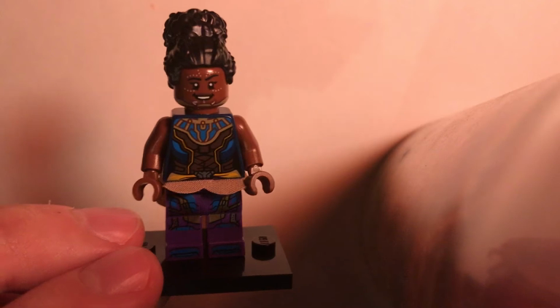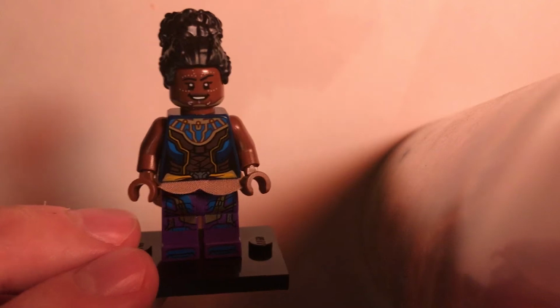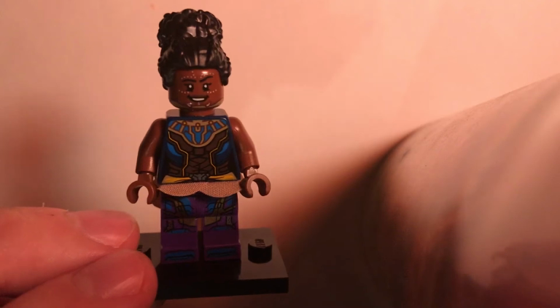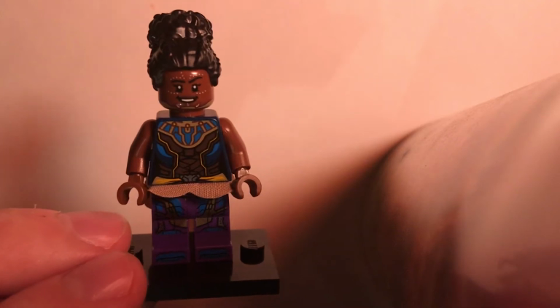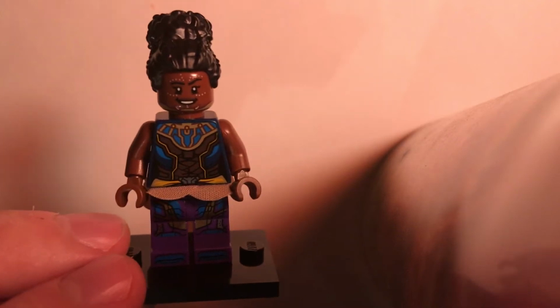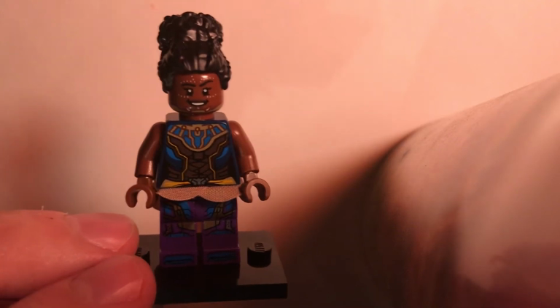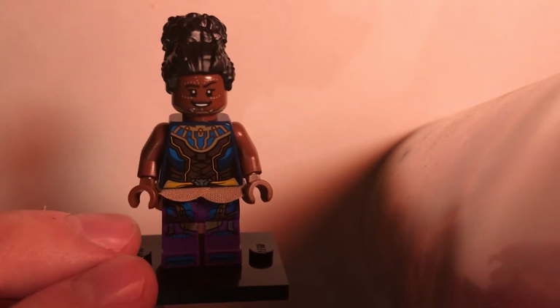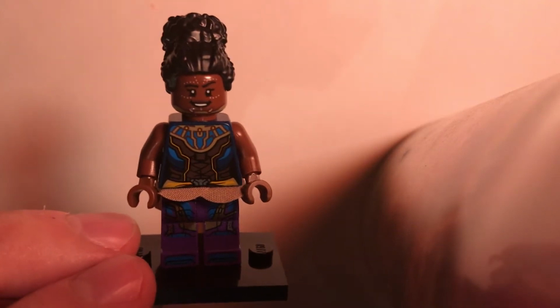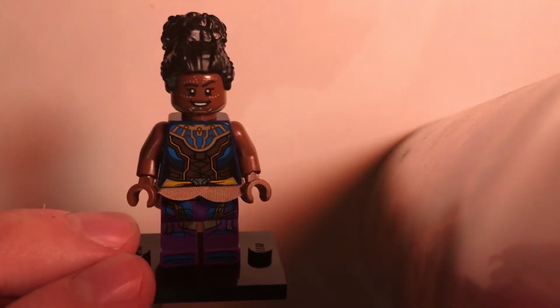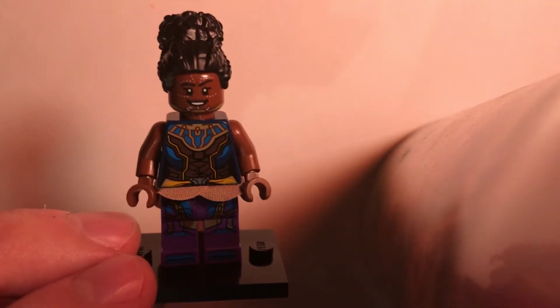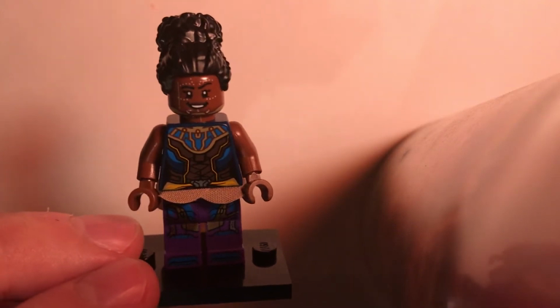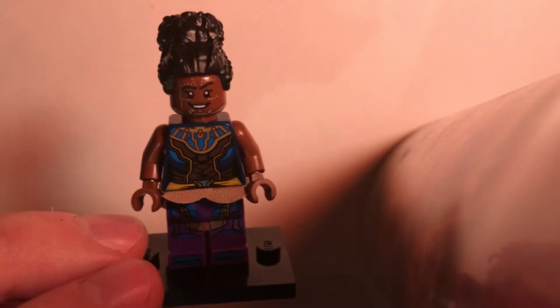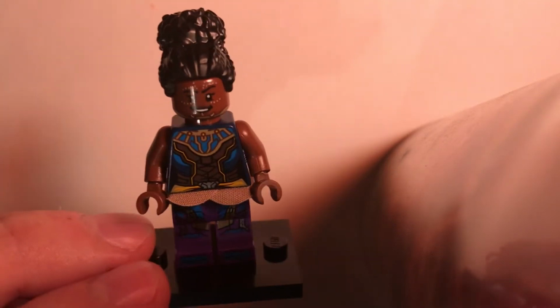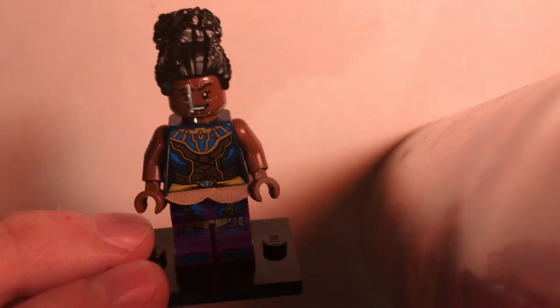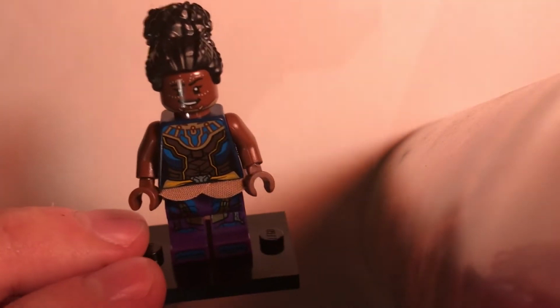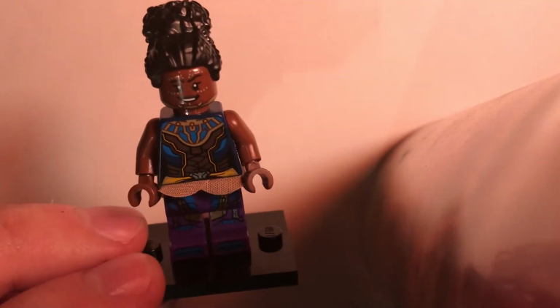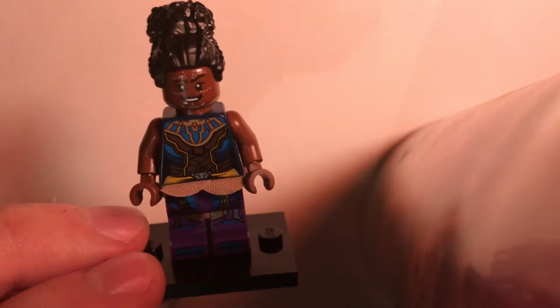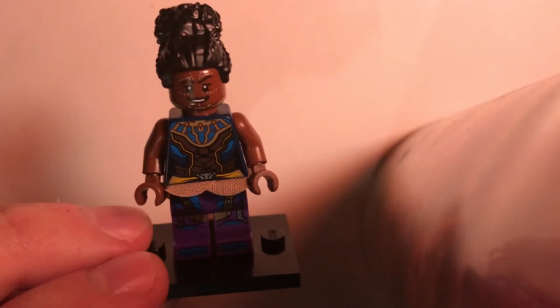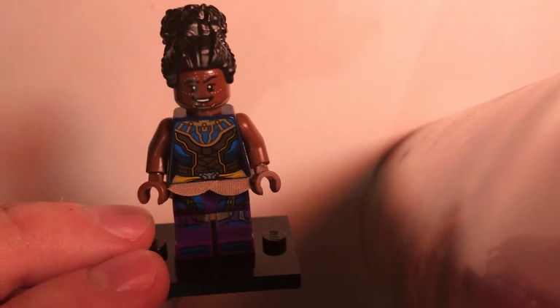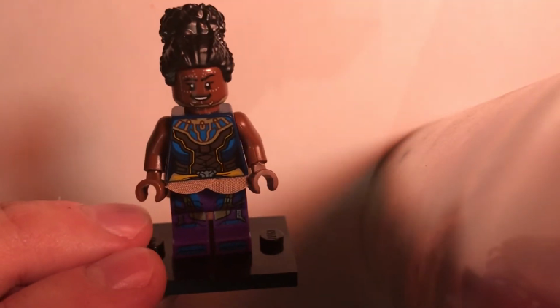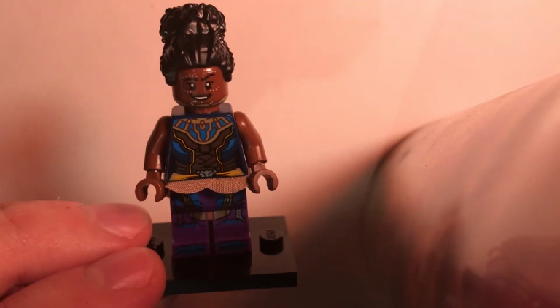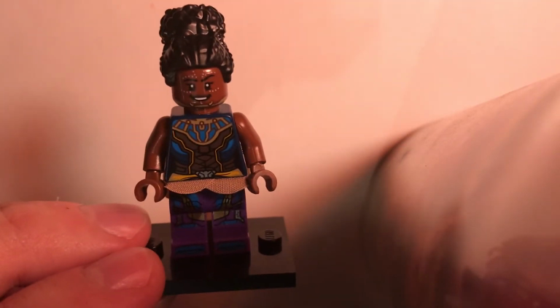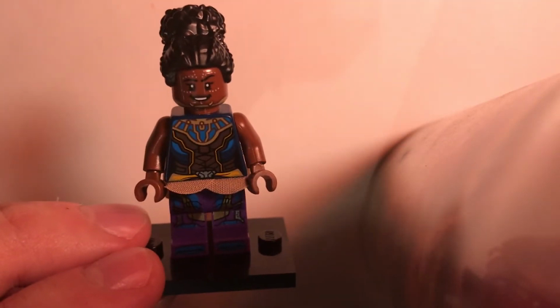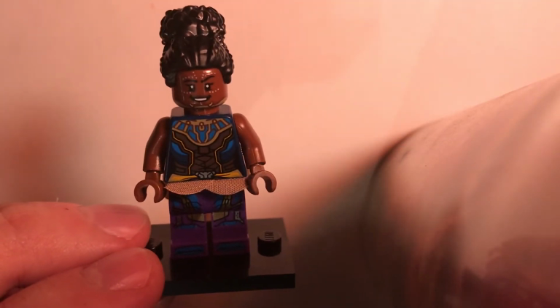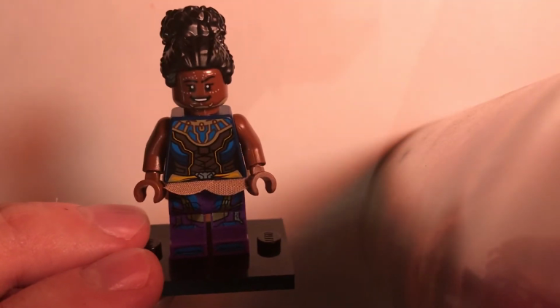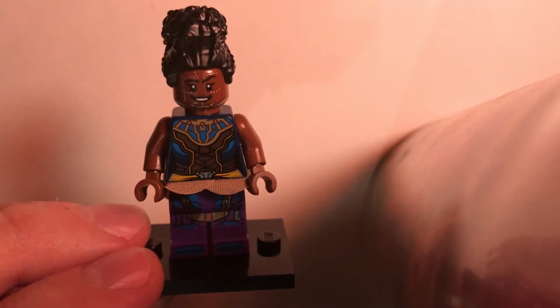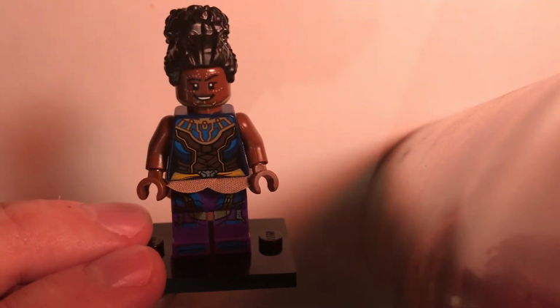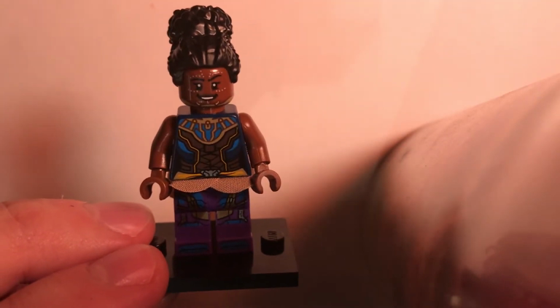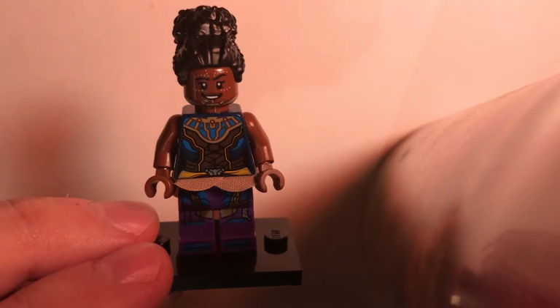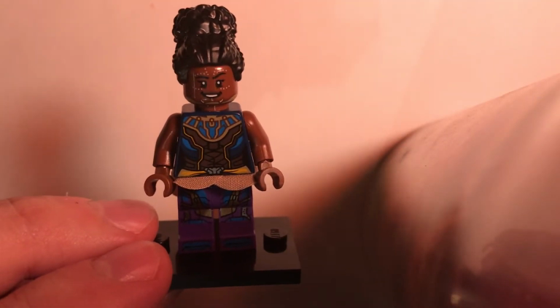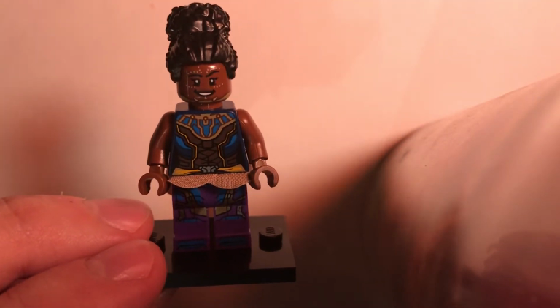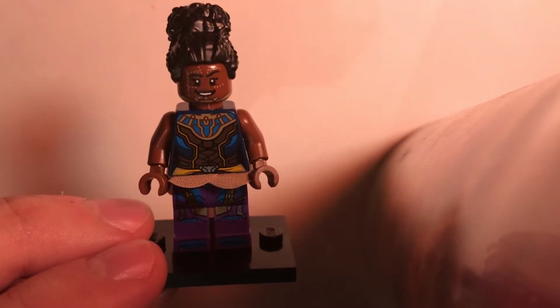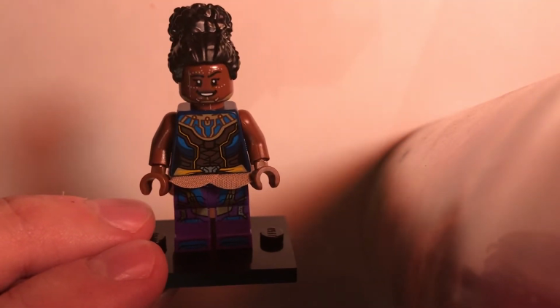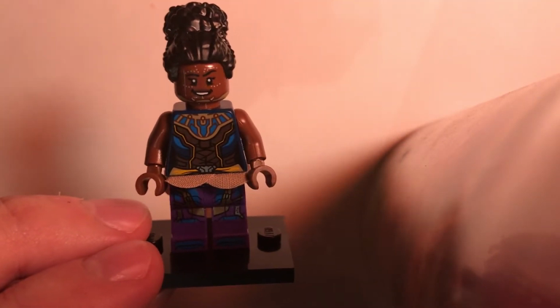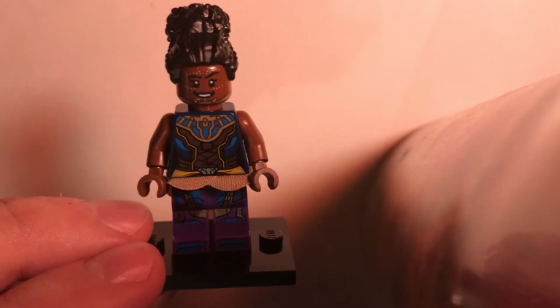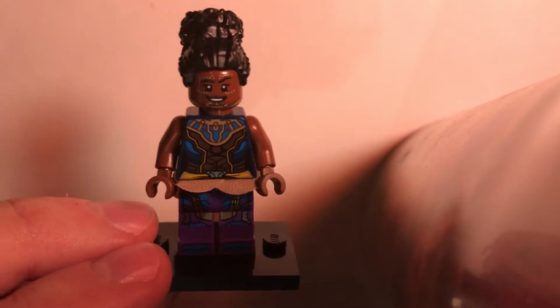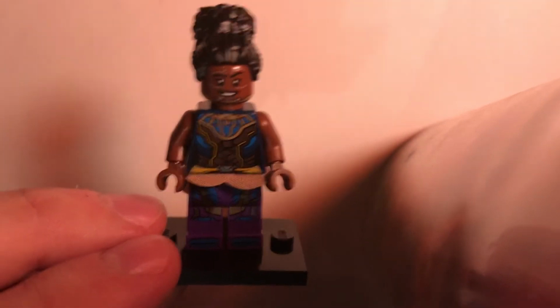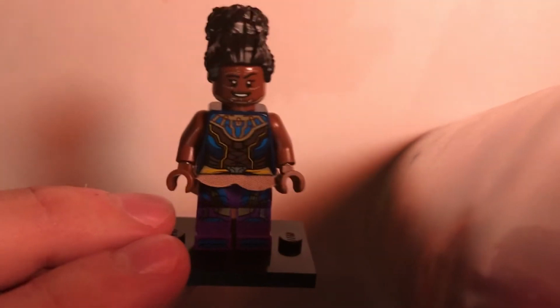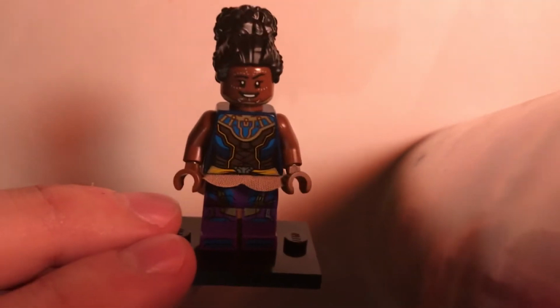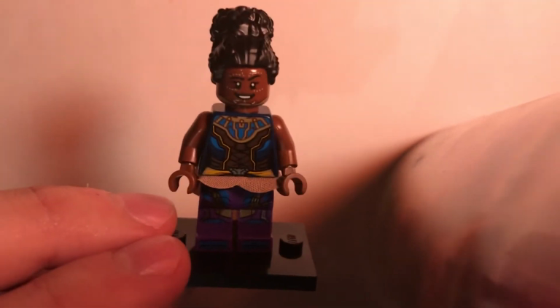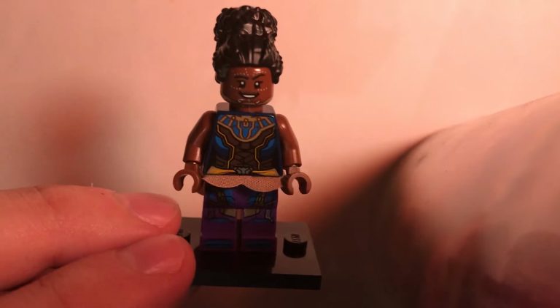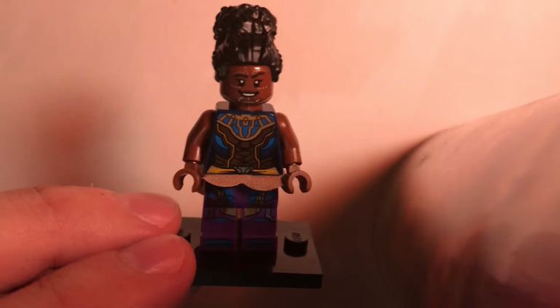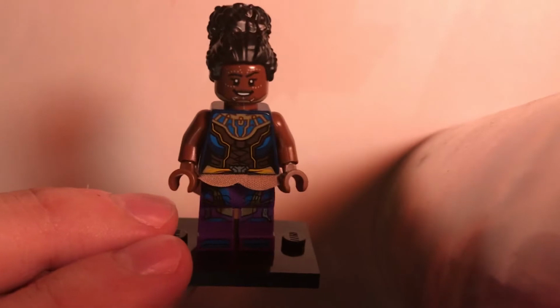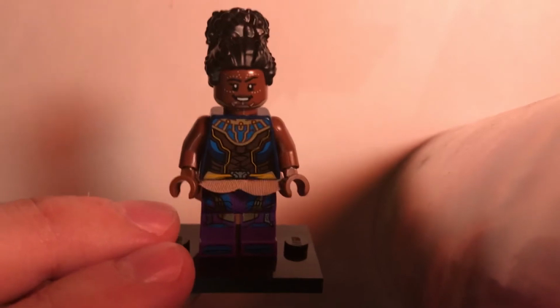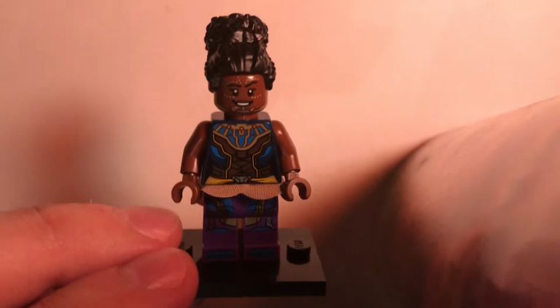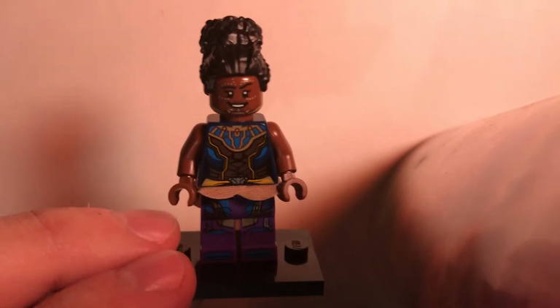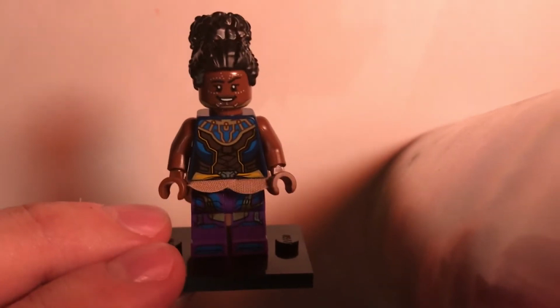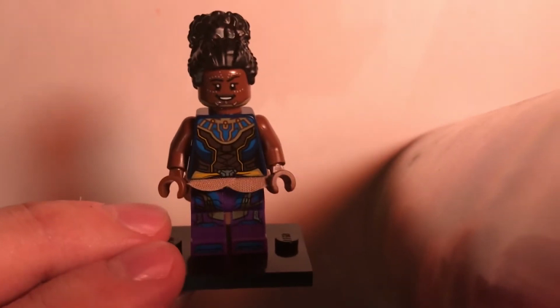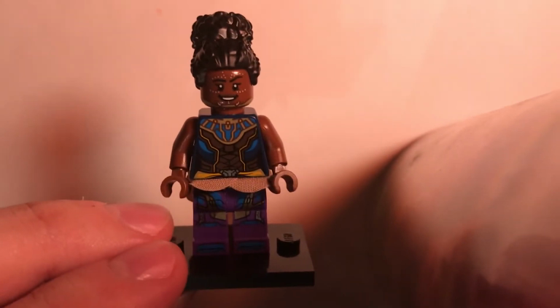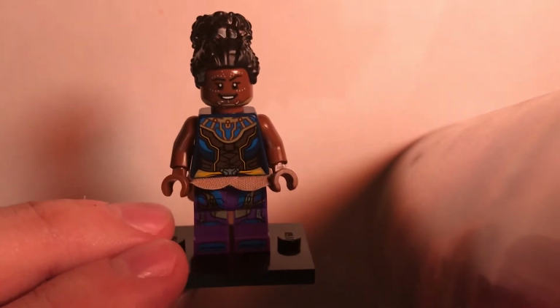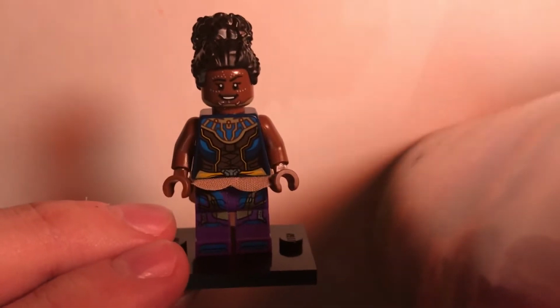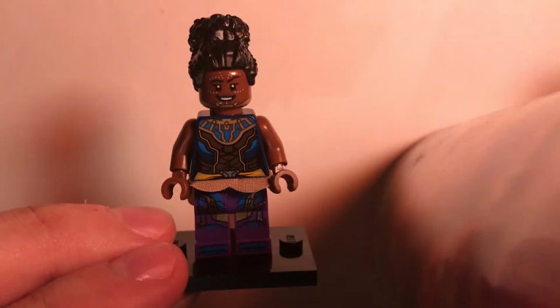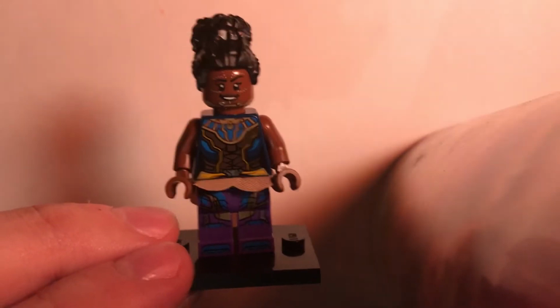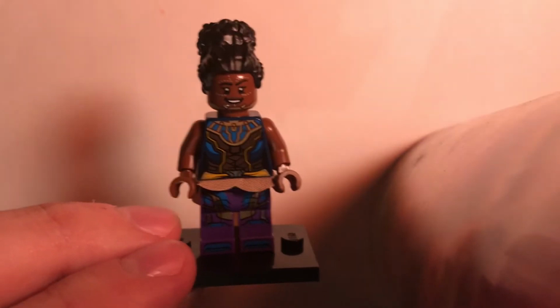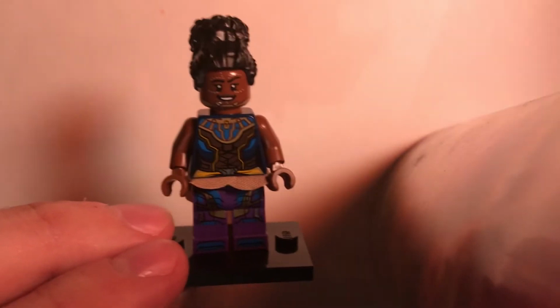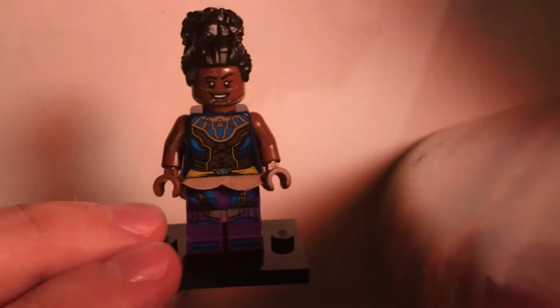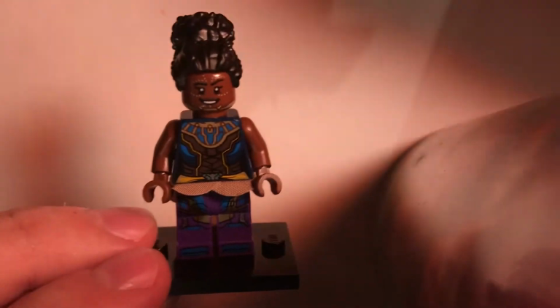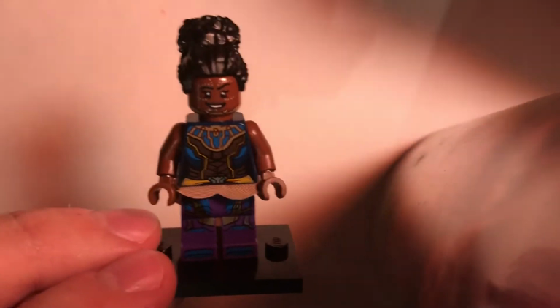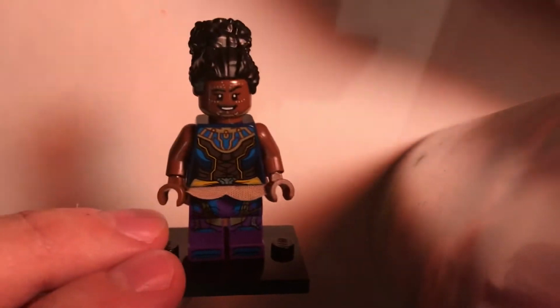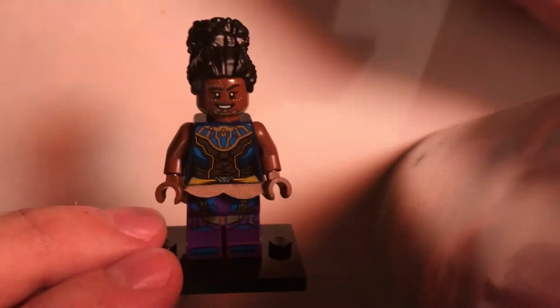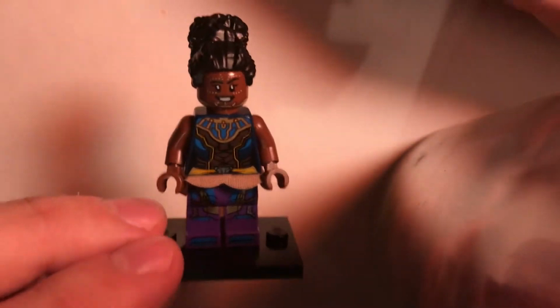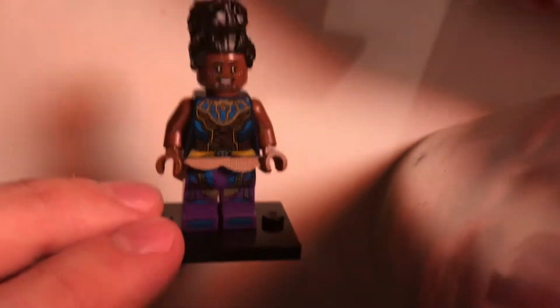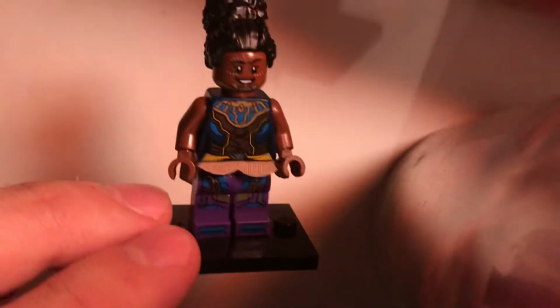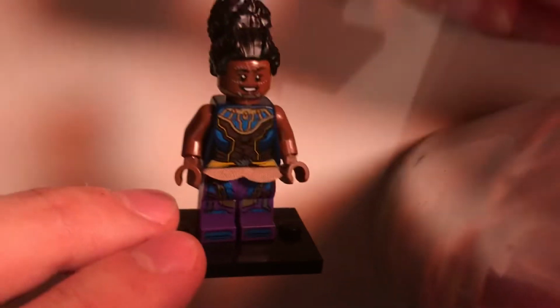Hey guys, heading to Spike here with another custom minifigure video today for you. Like I said in the last video, I was going to do Shuri next.